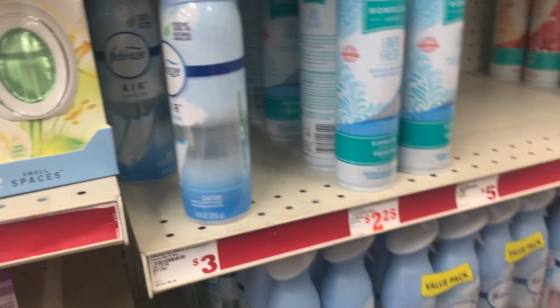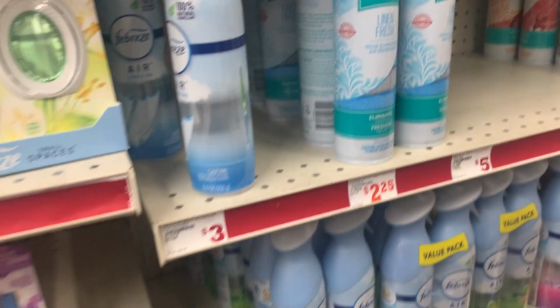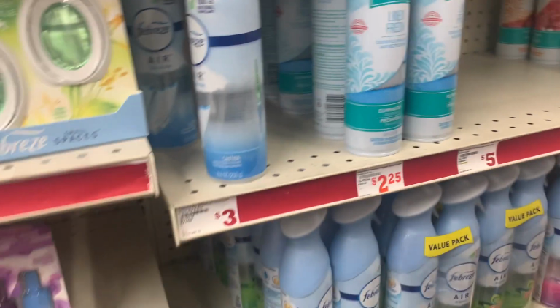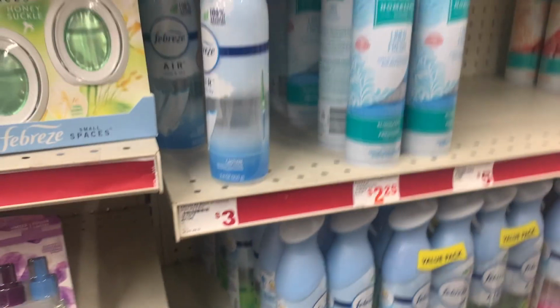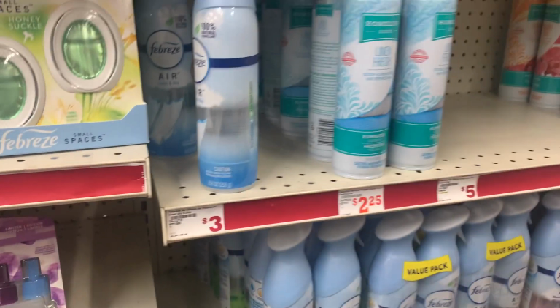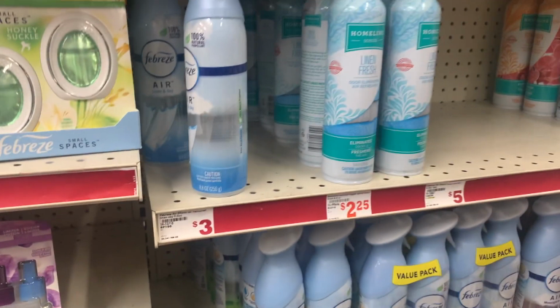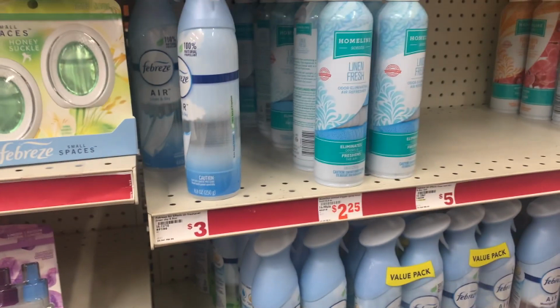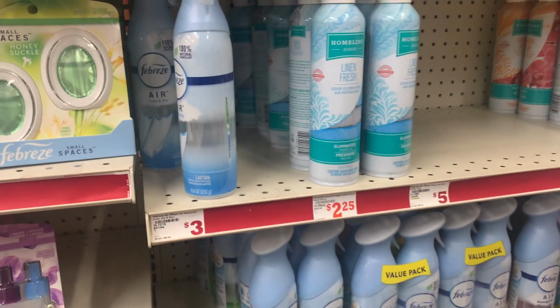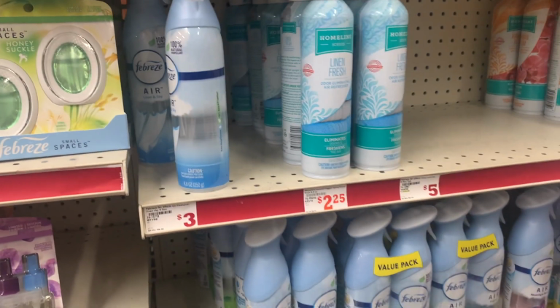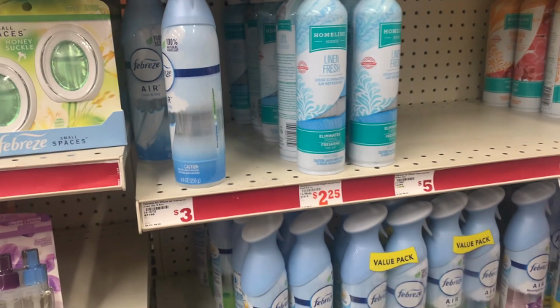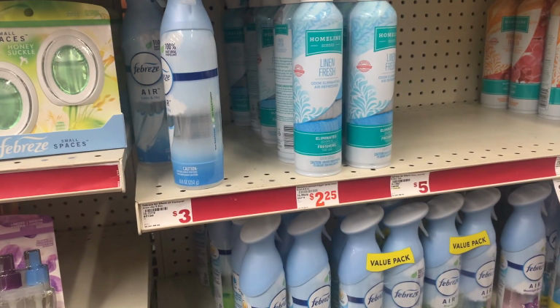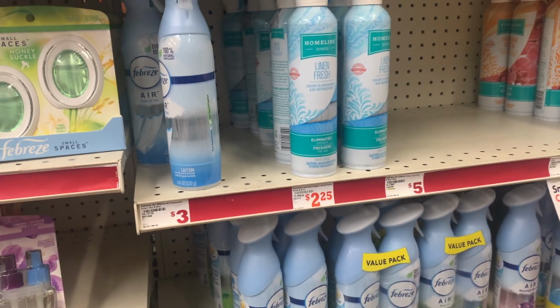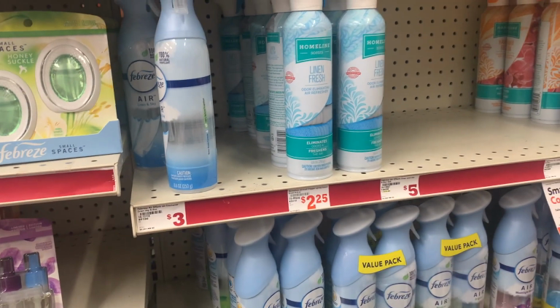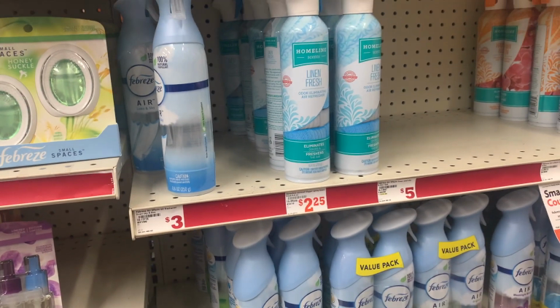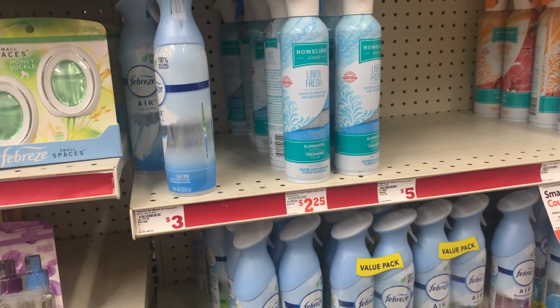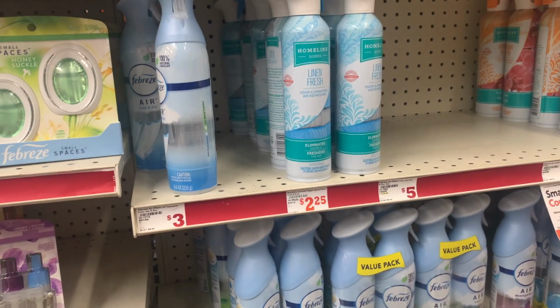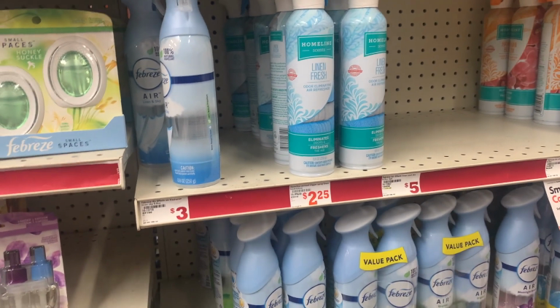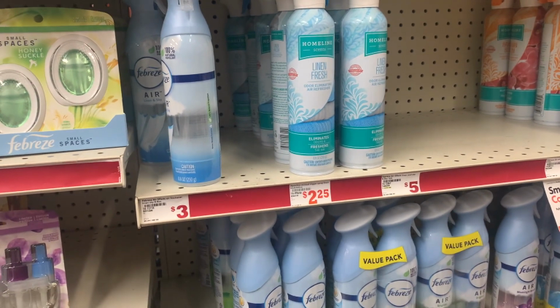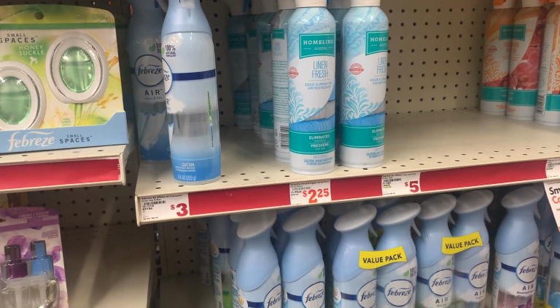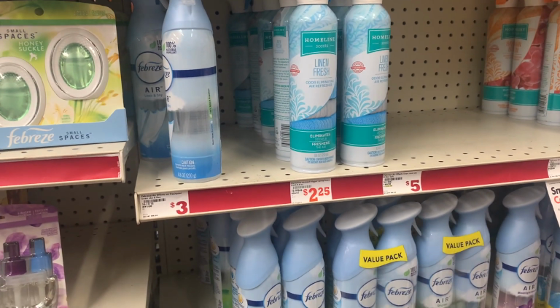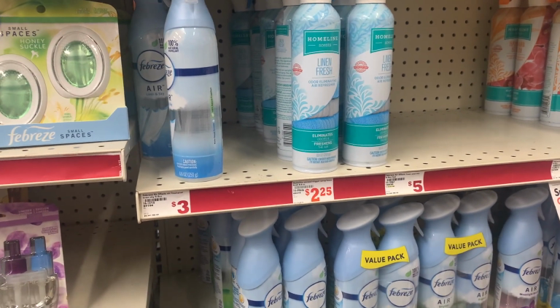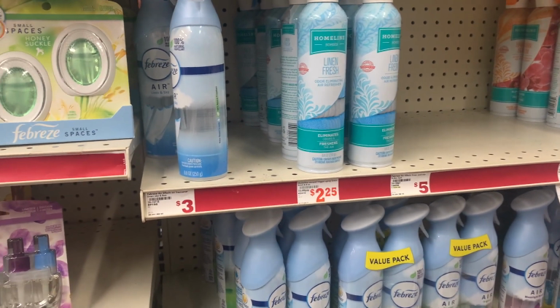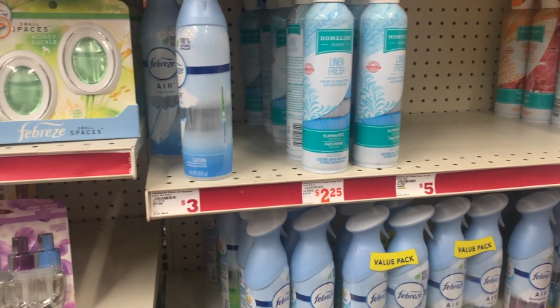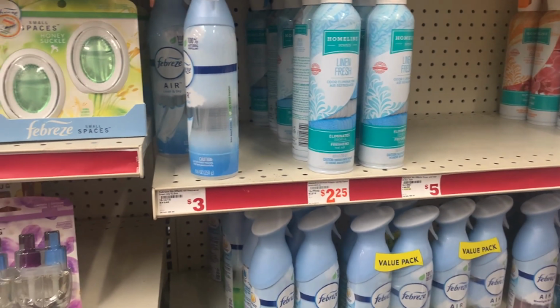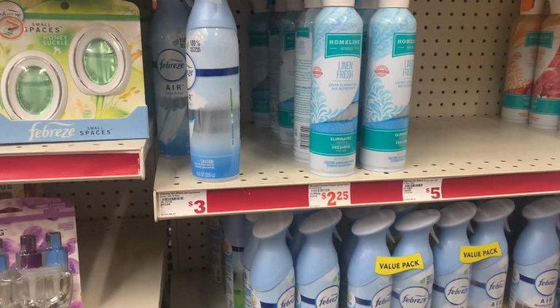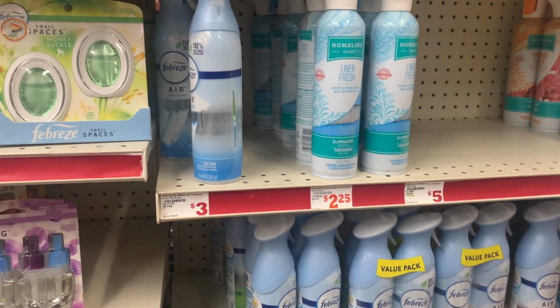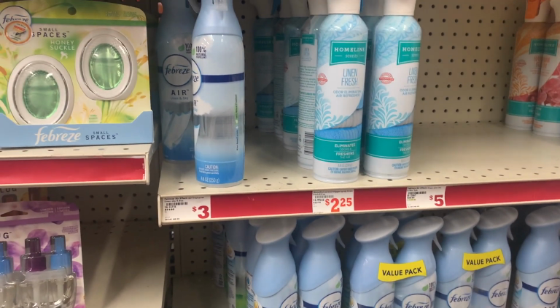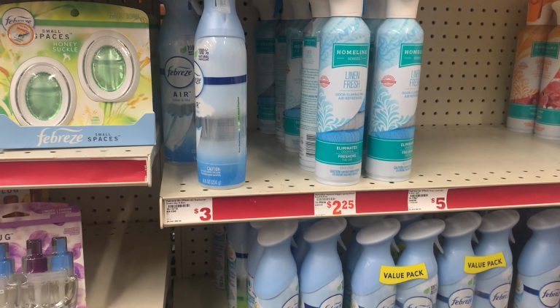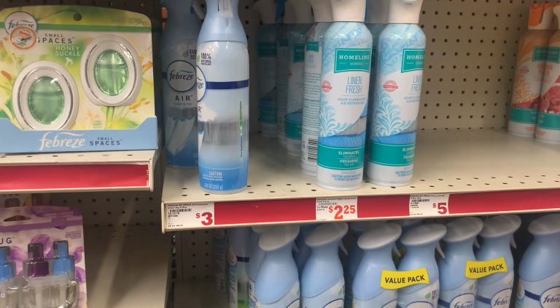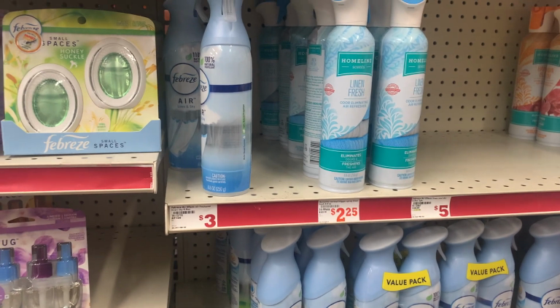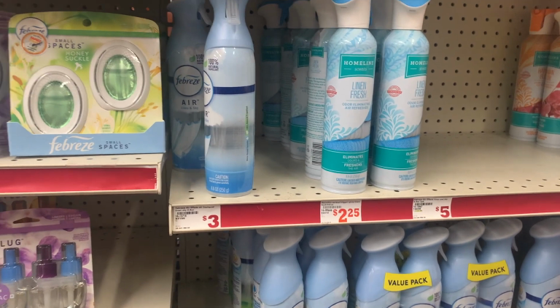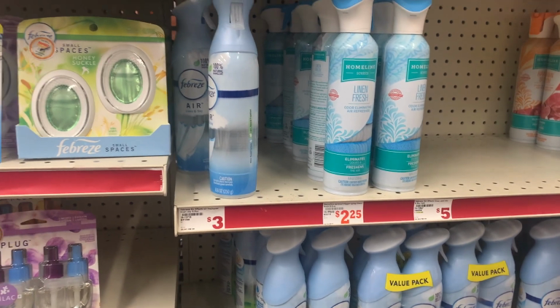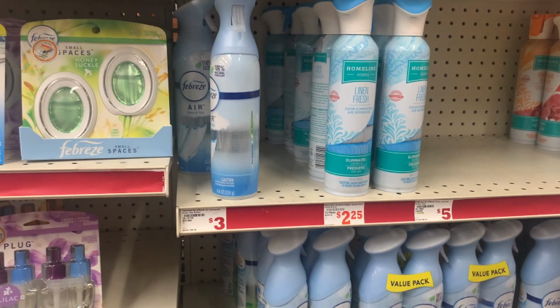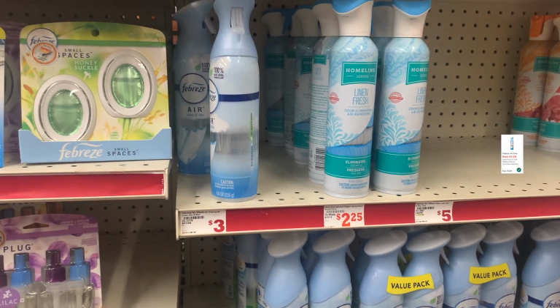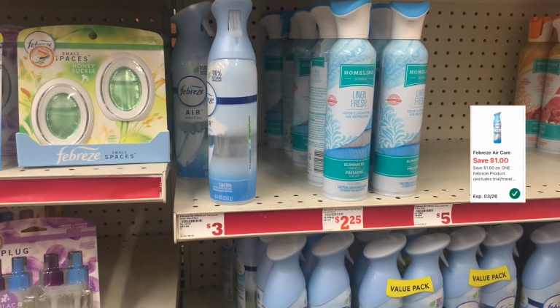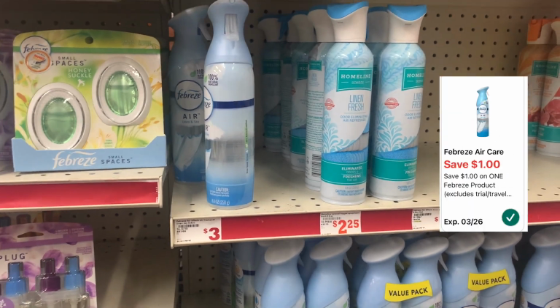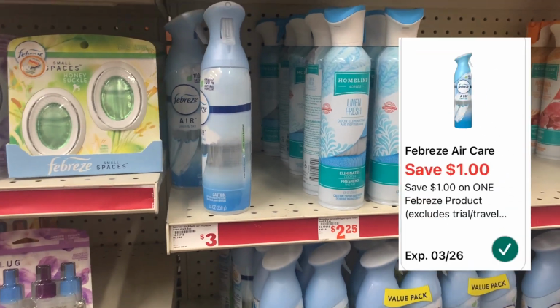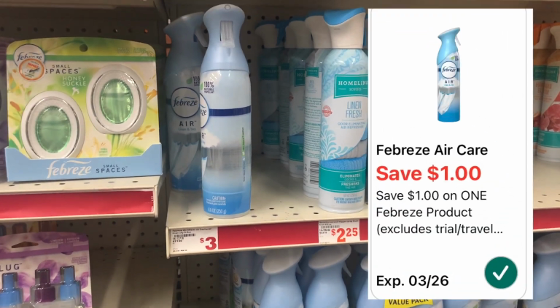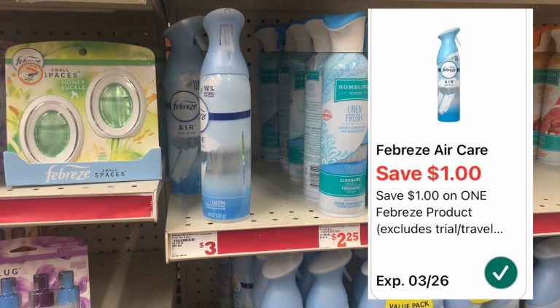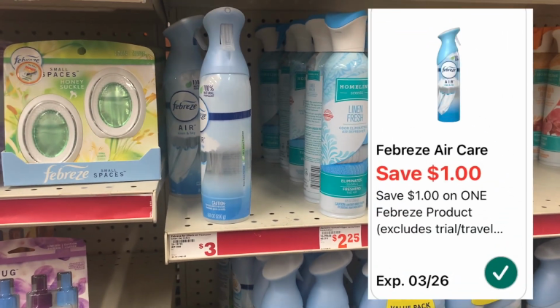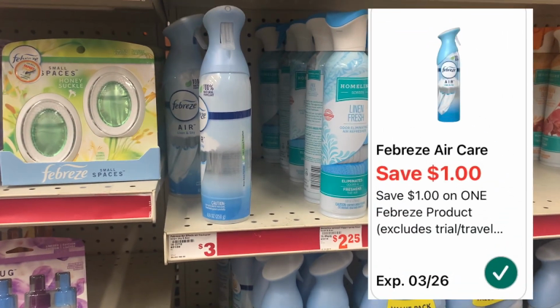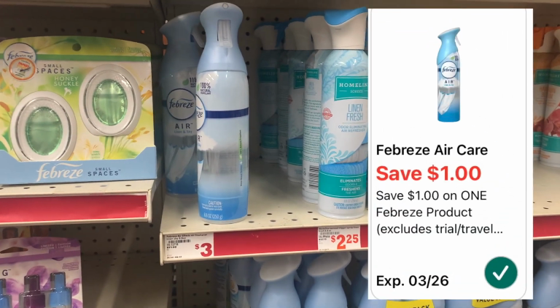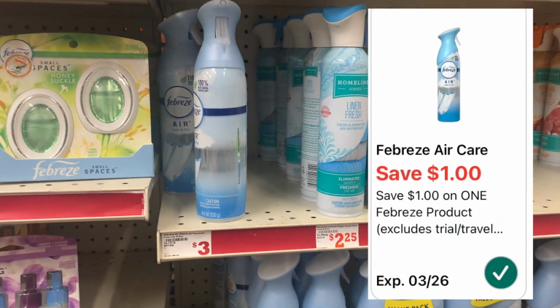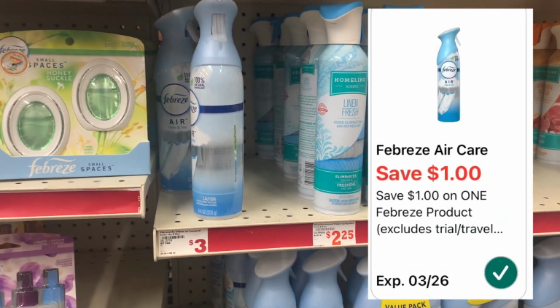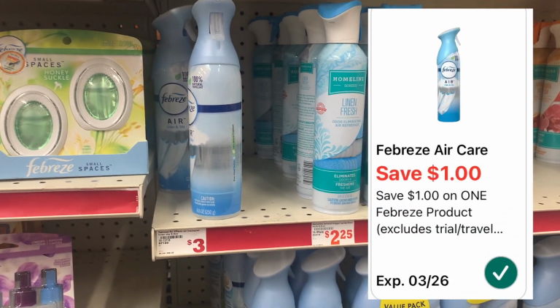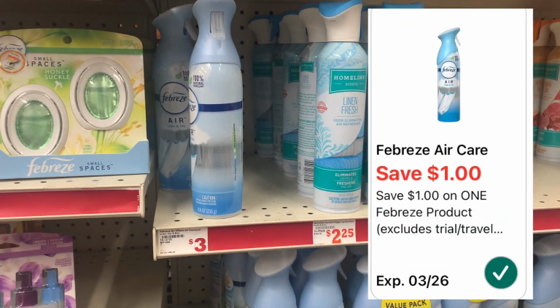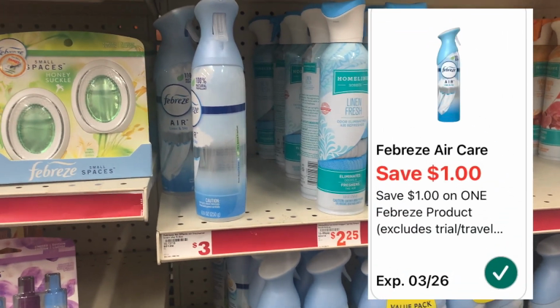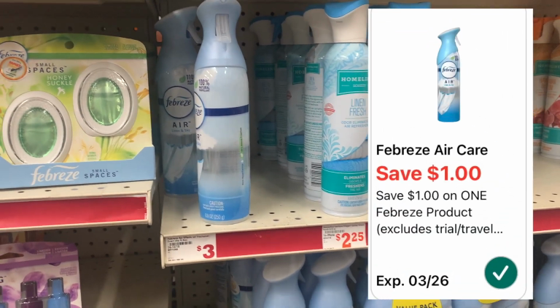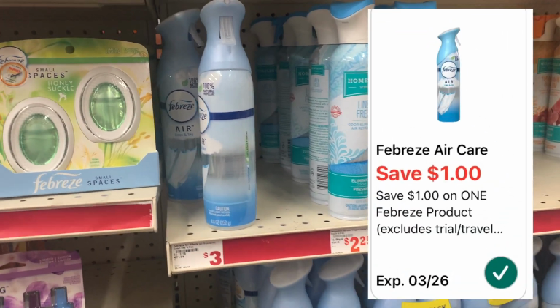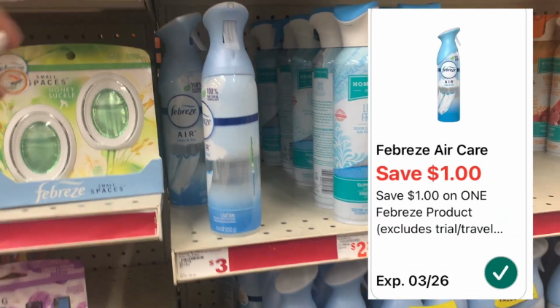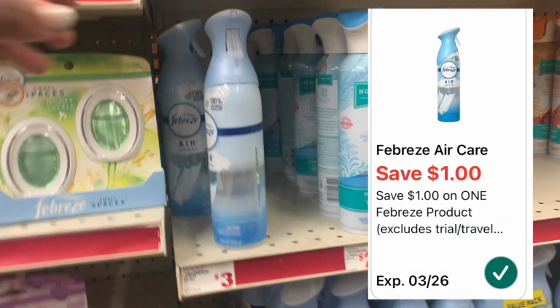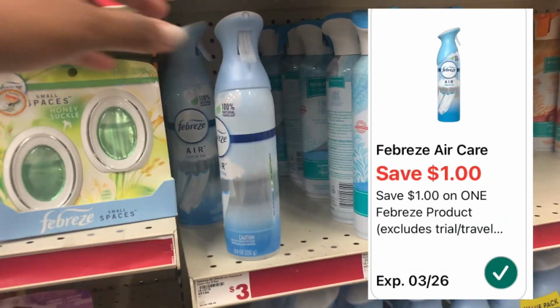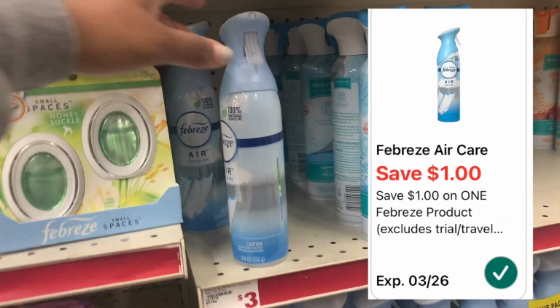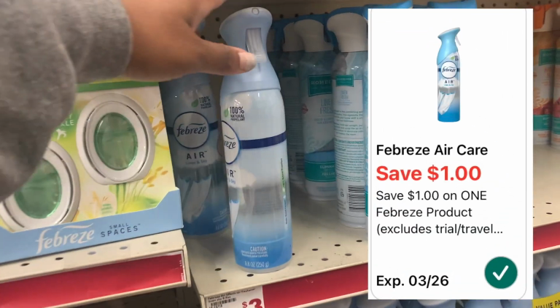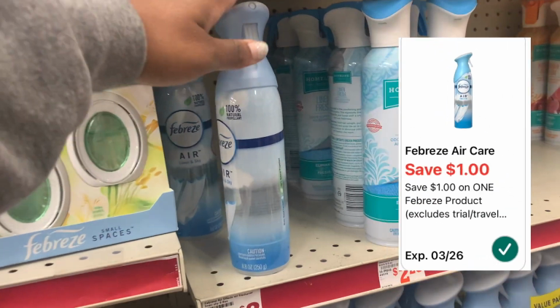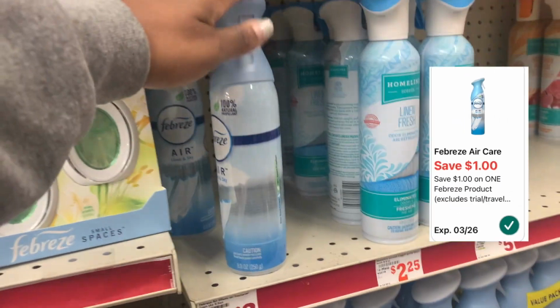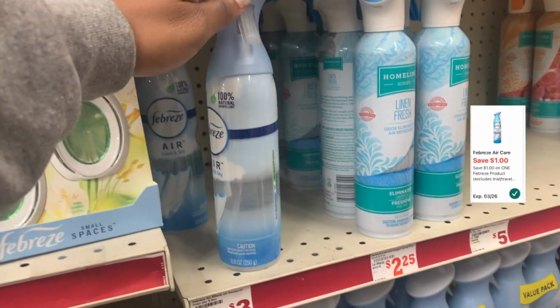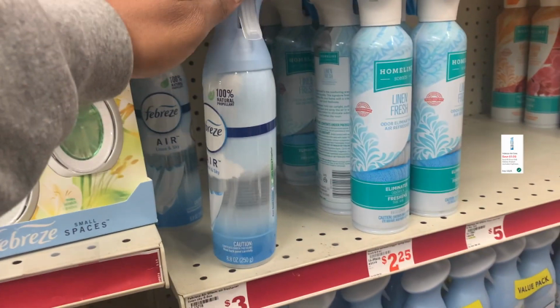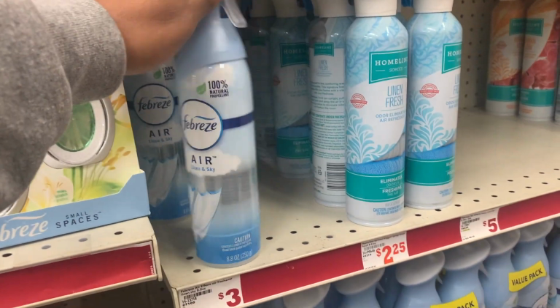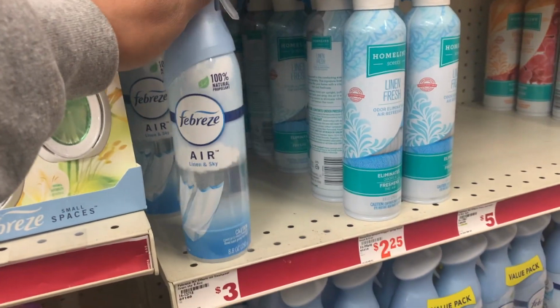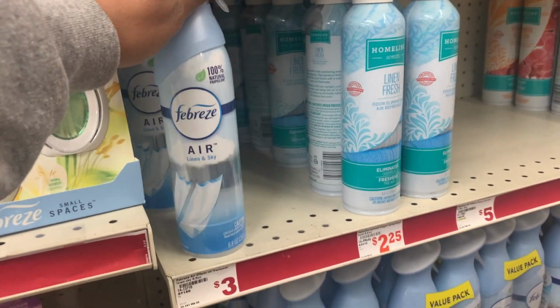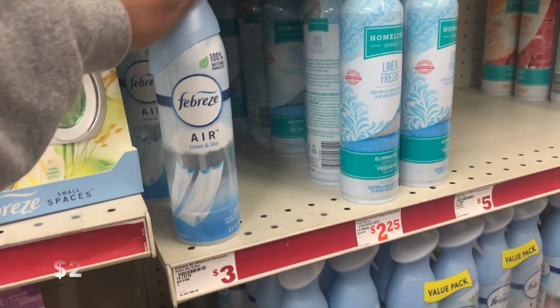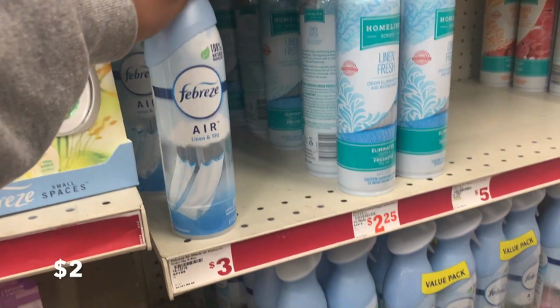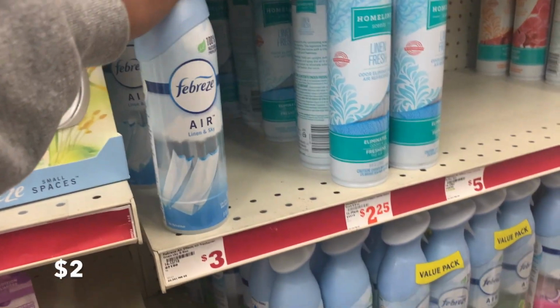I do love the Febreze air sprays. They are priced at $3, and you have a $1 off digital coupon, making the final cost just $2.